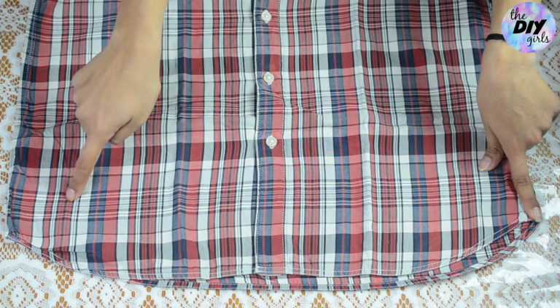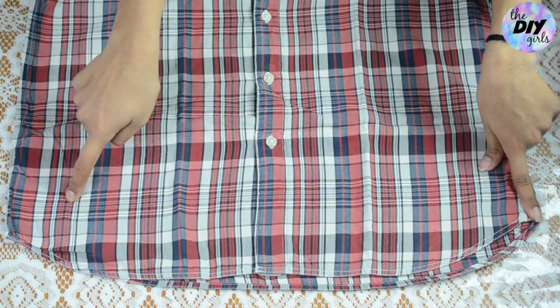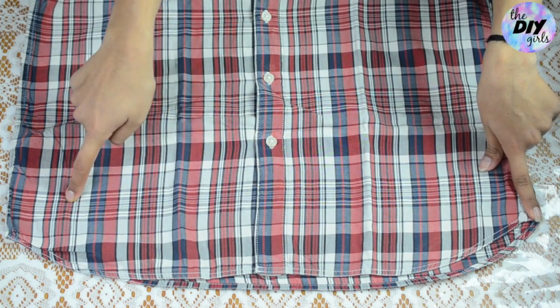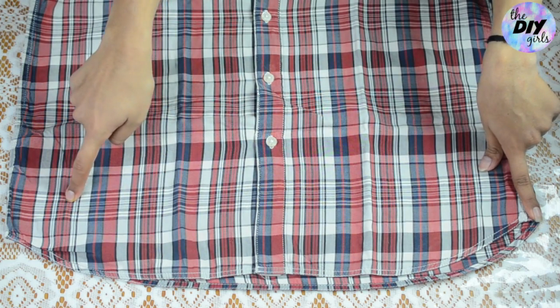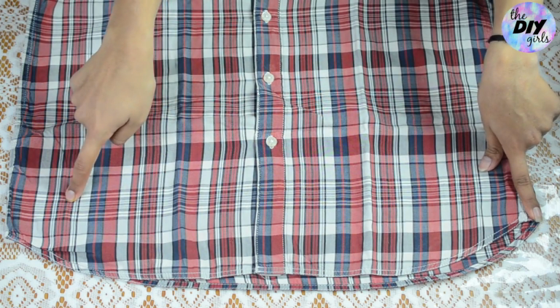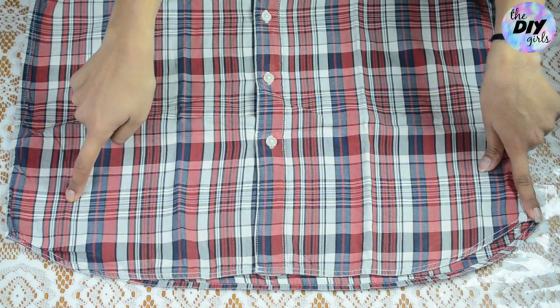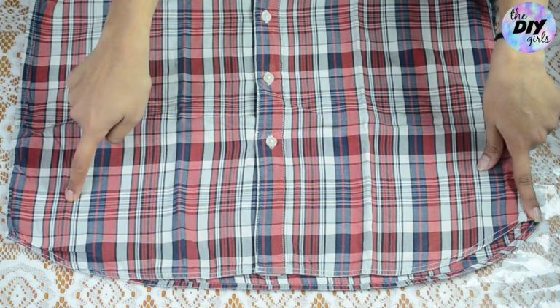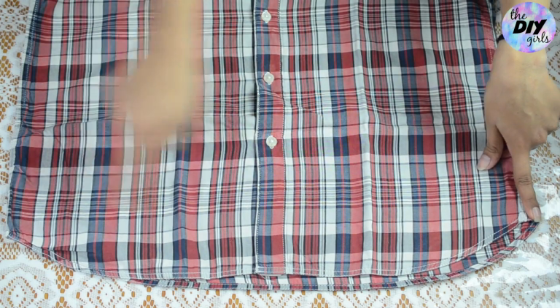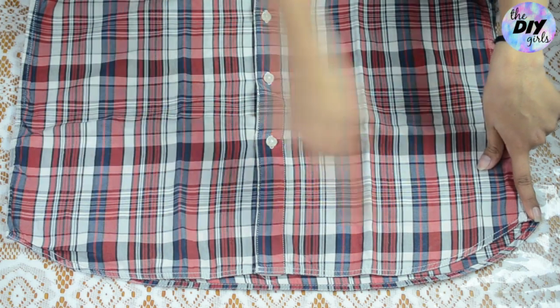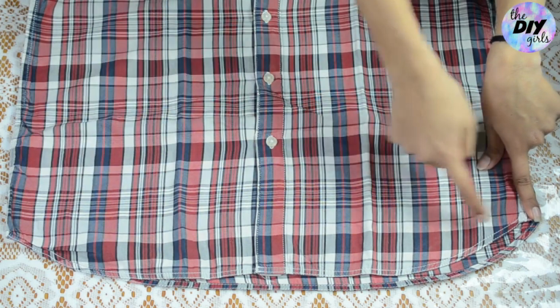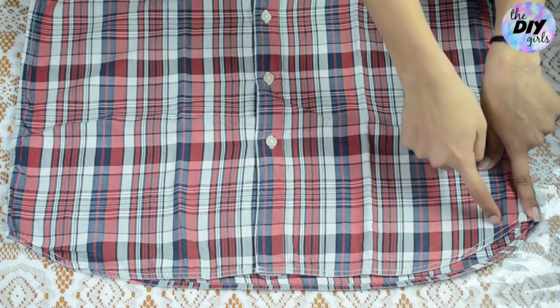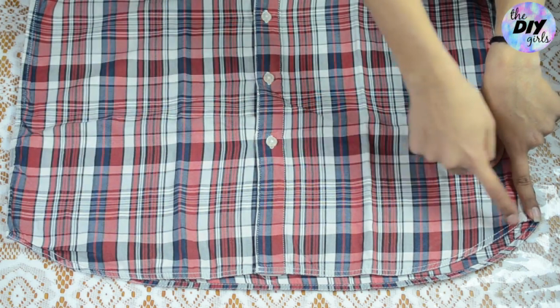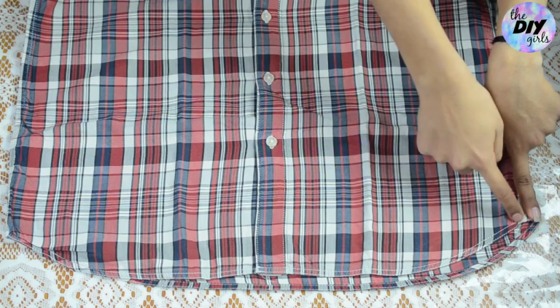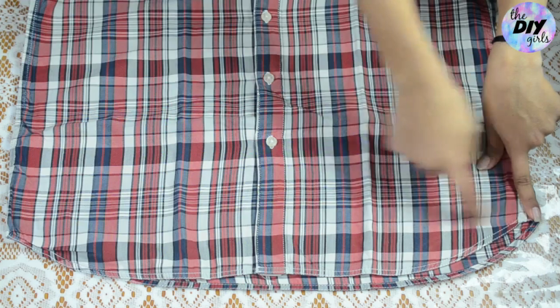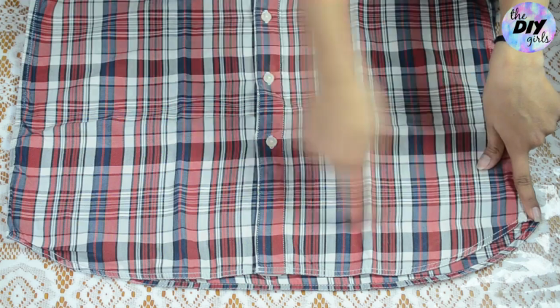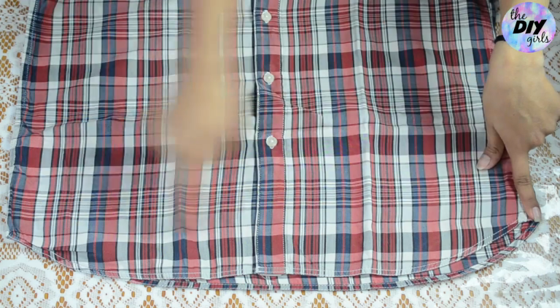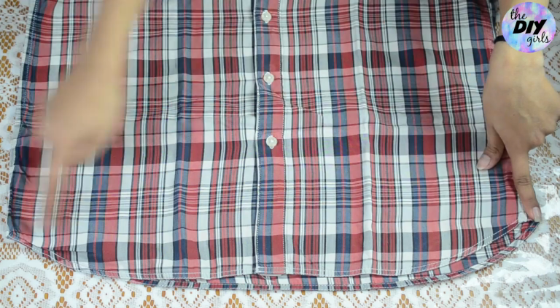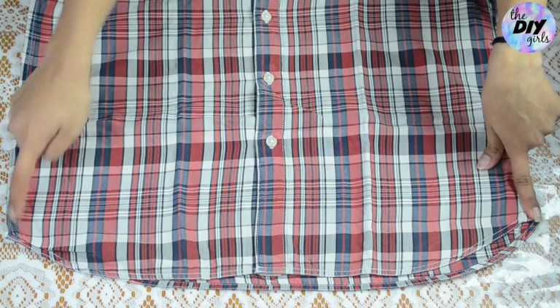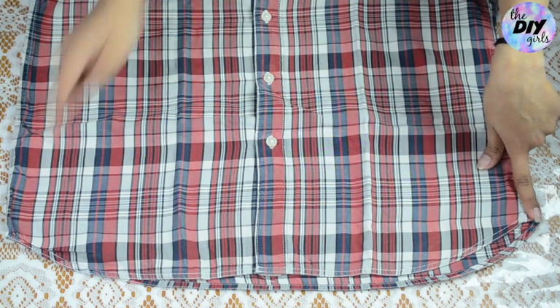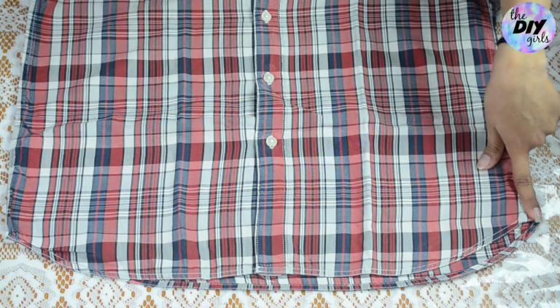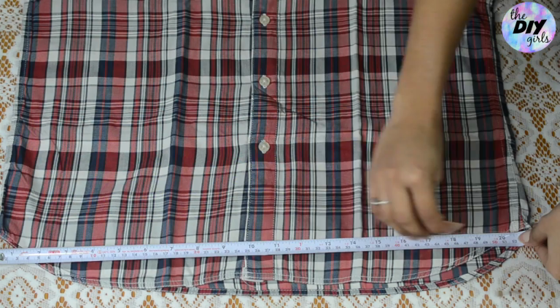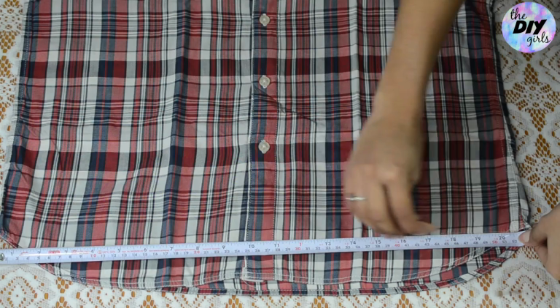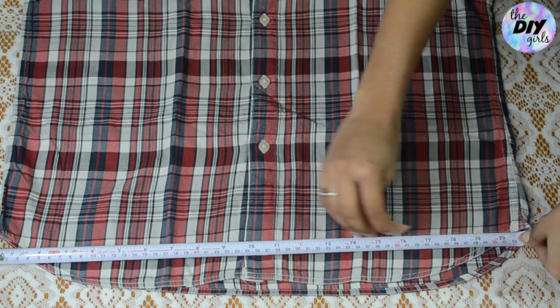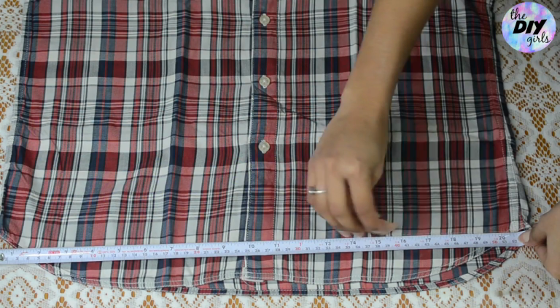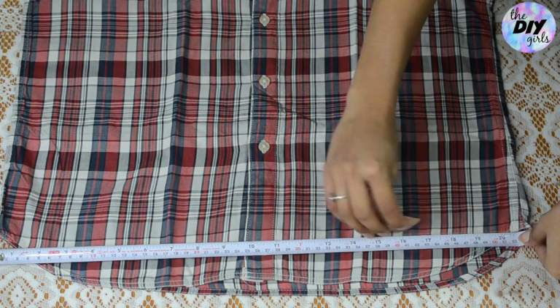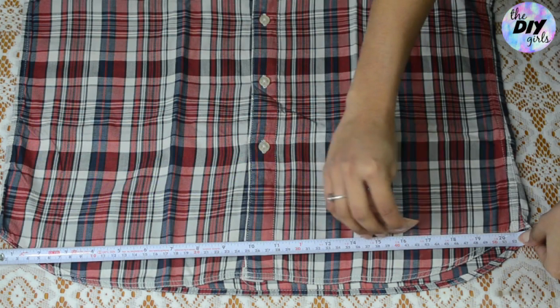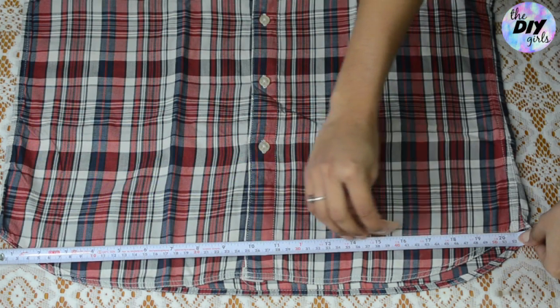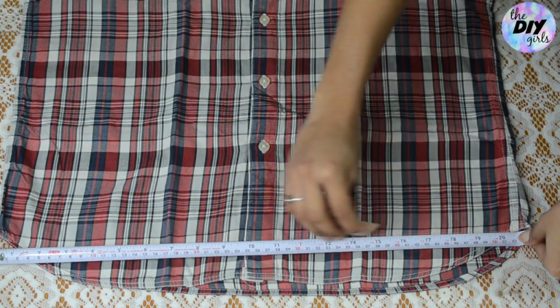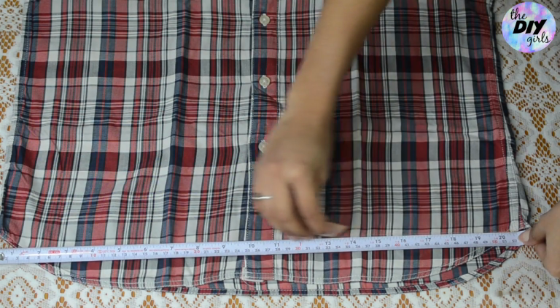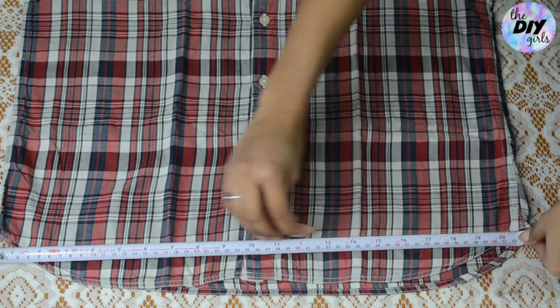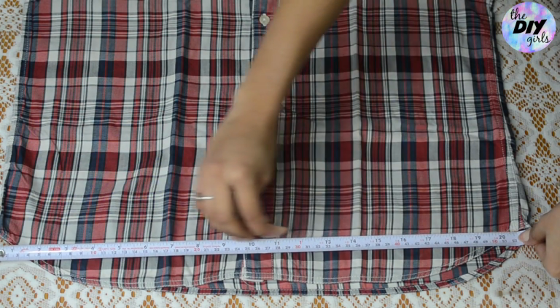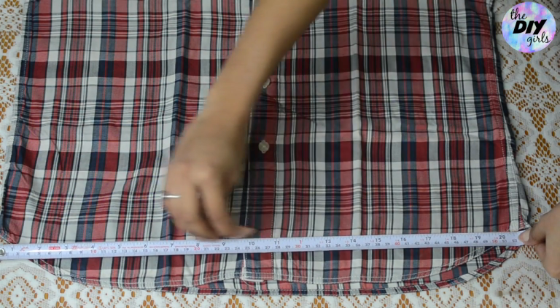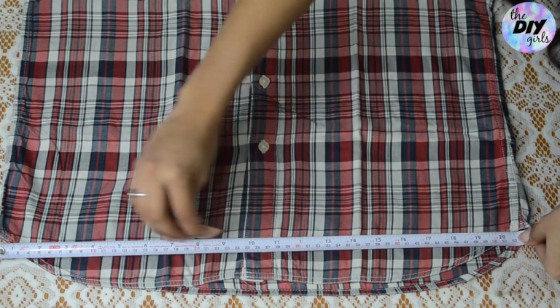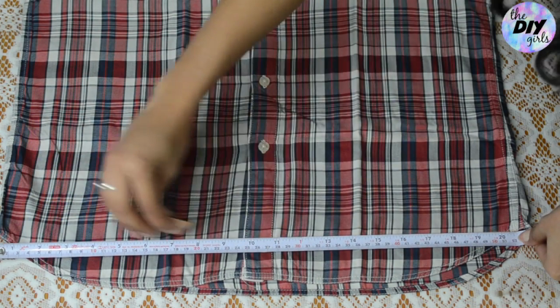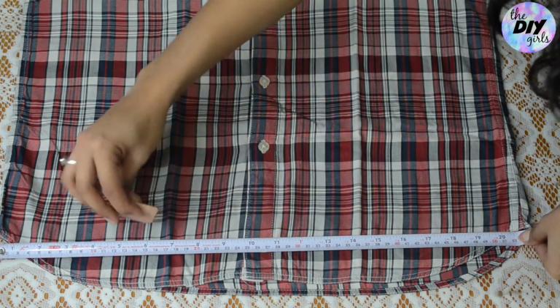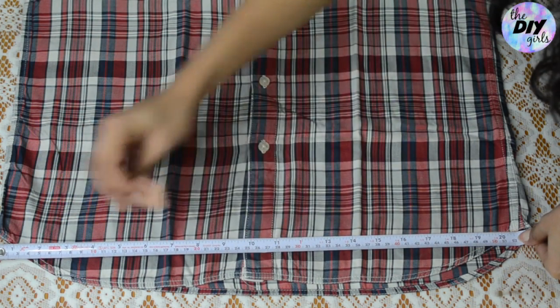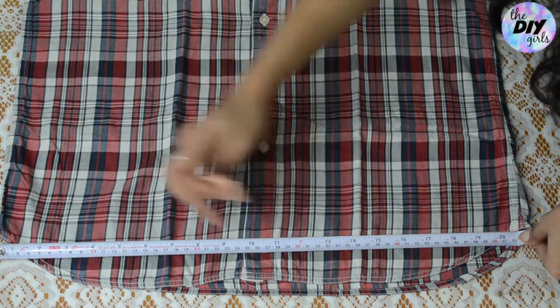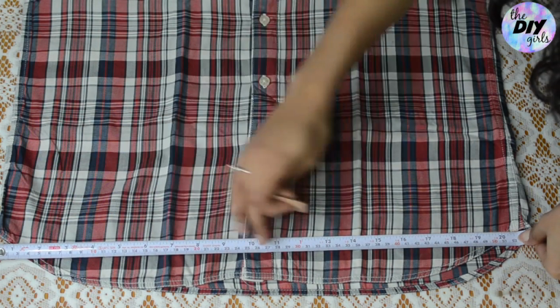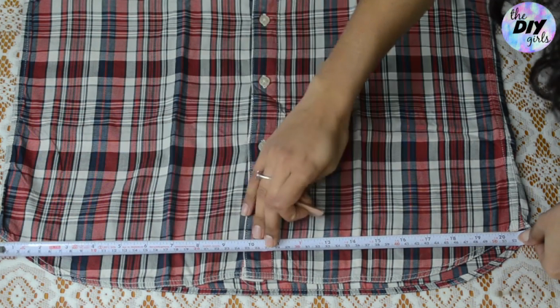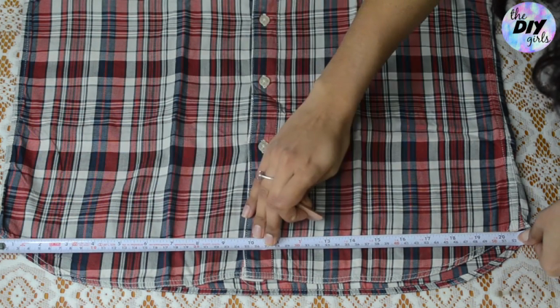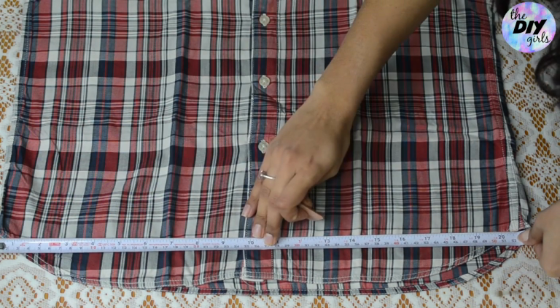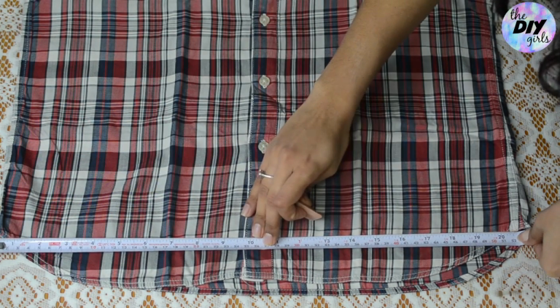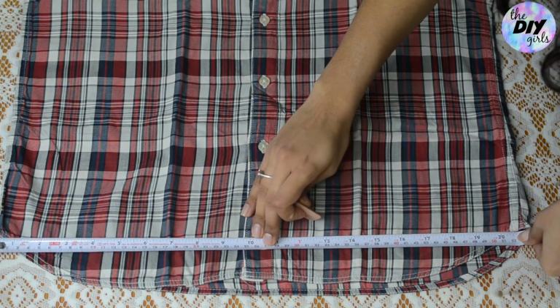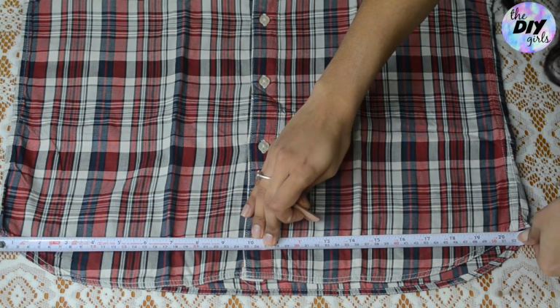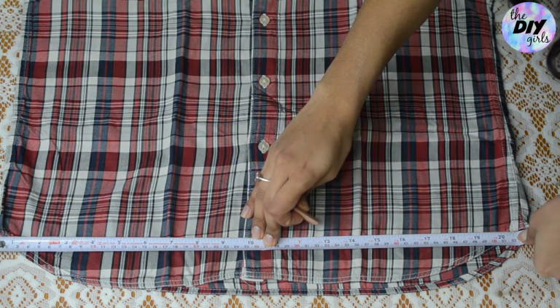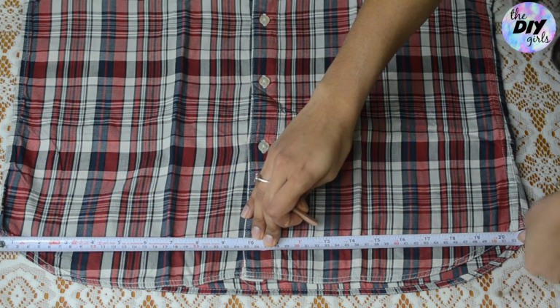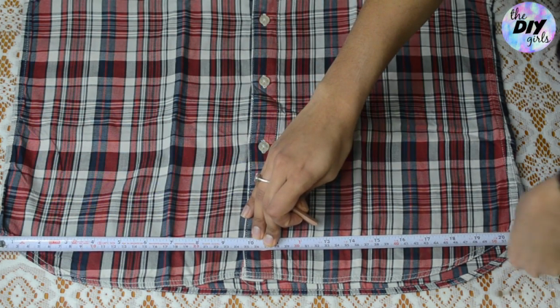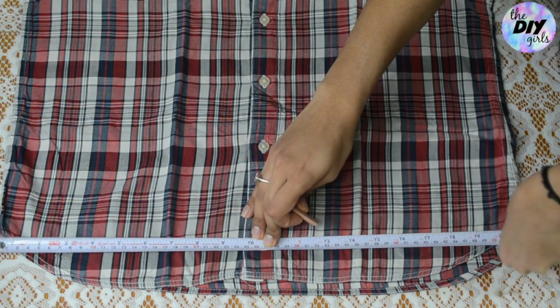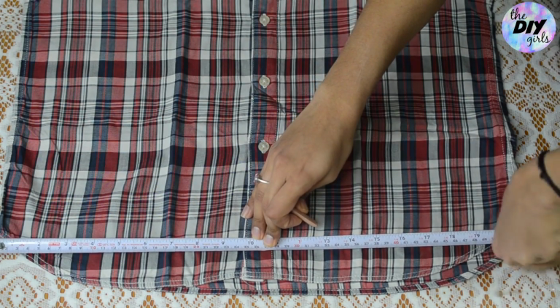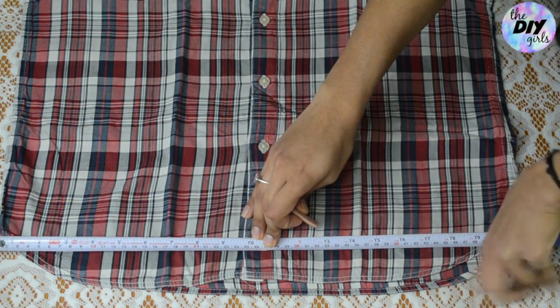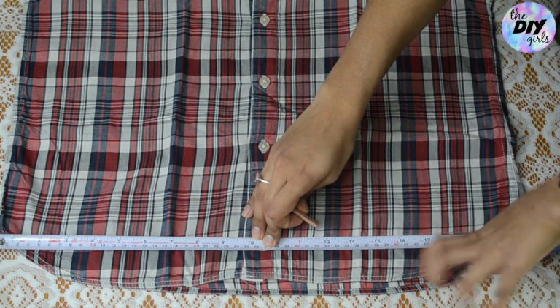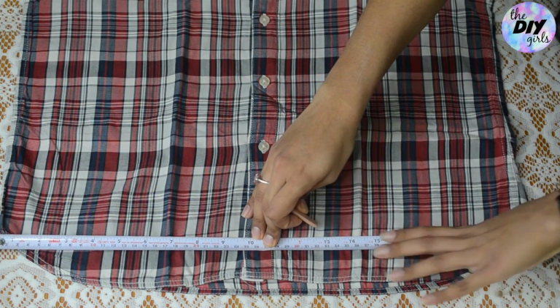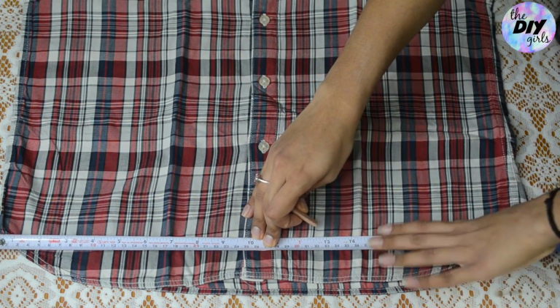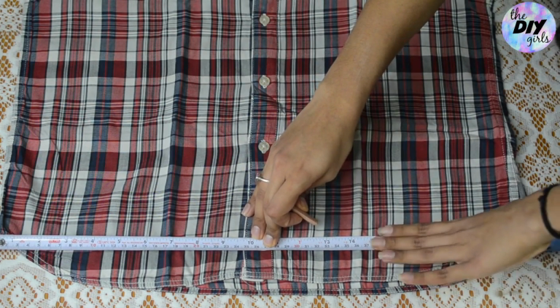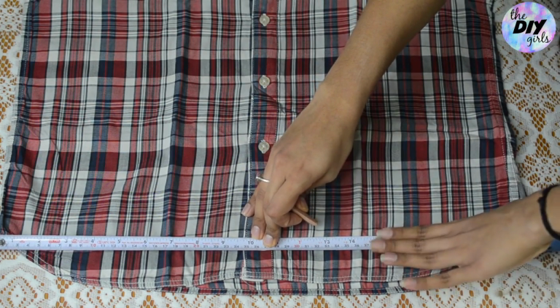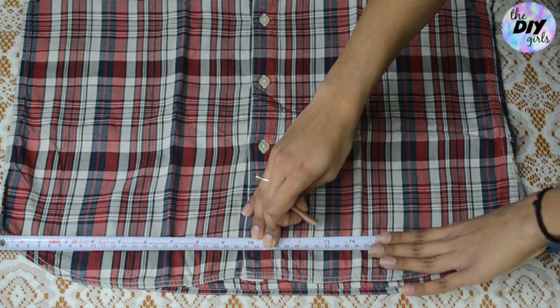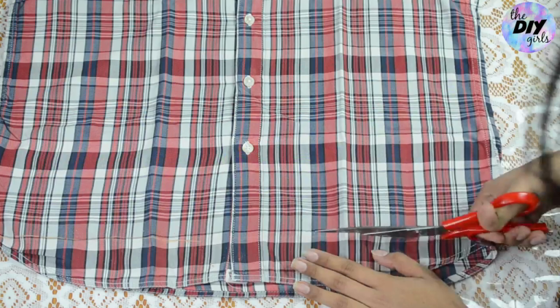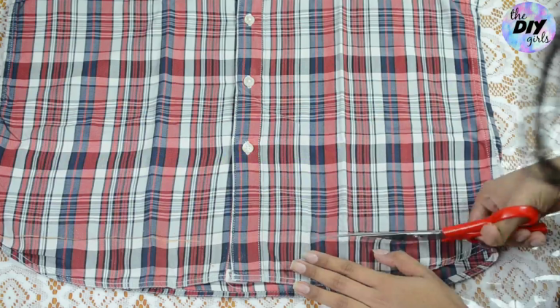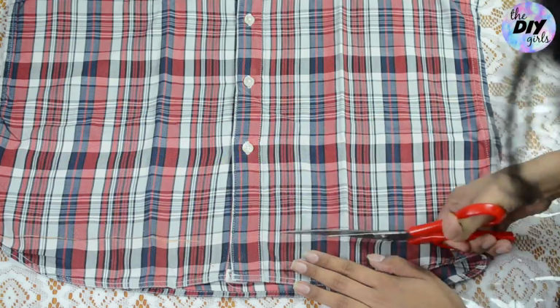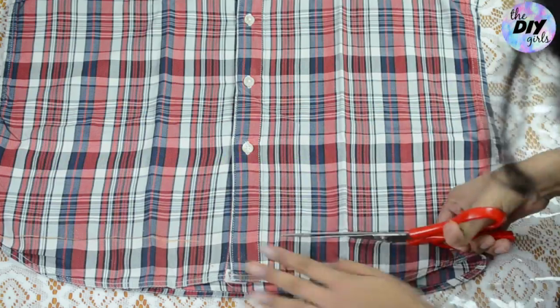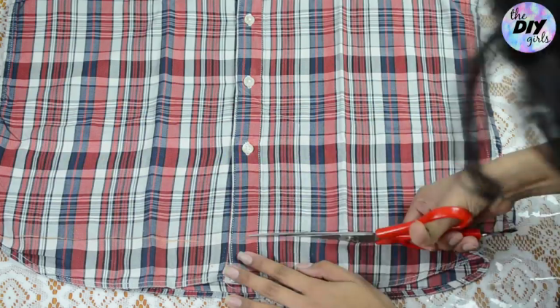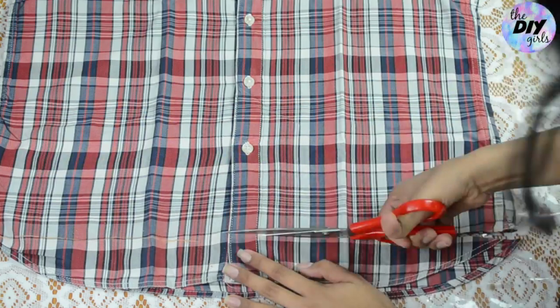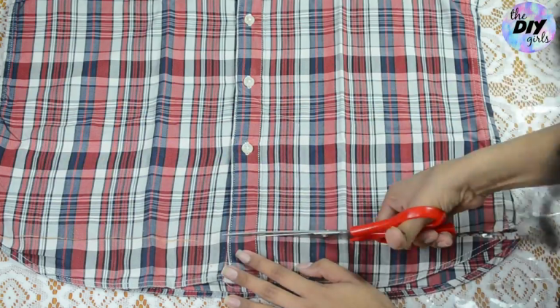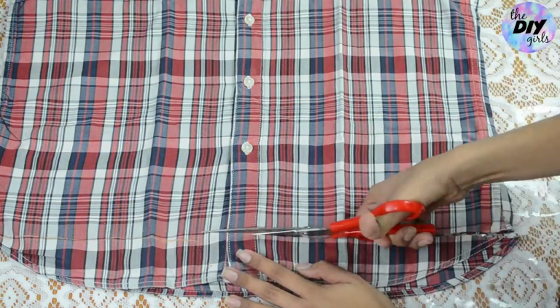Moving on to the bottom edge of the shirt — if you have a straight edge, you can skip this step. But if you have a curved edge like mine, cut a straight line with the help of a ruler or a measuring tape.